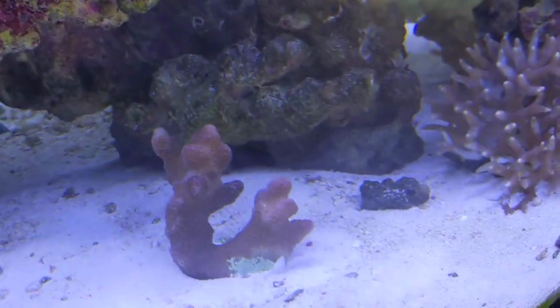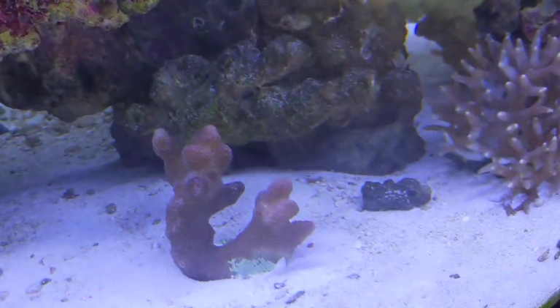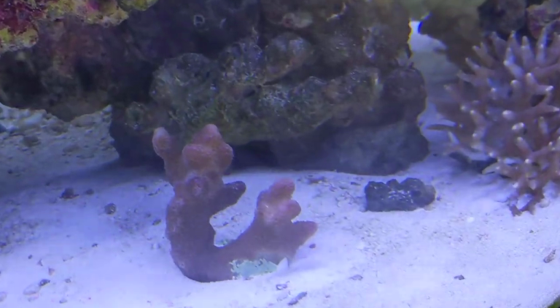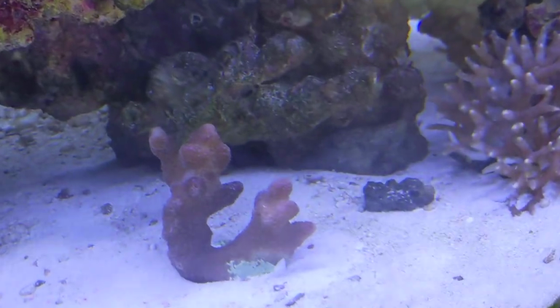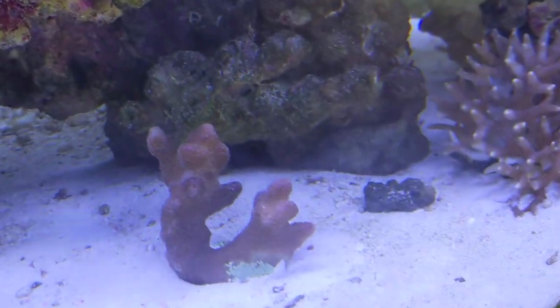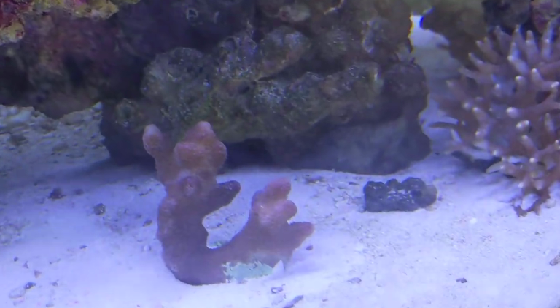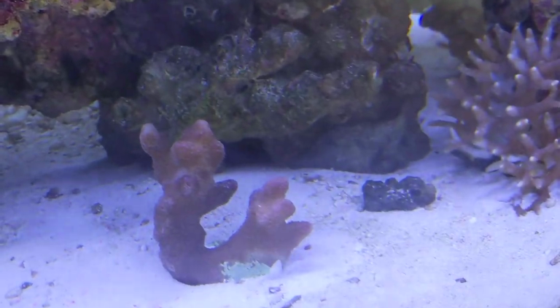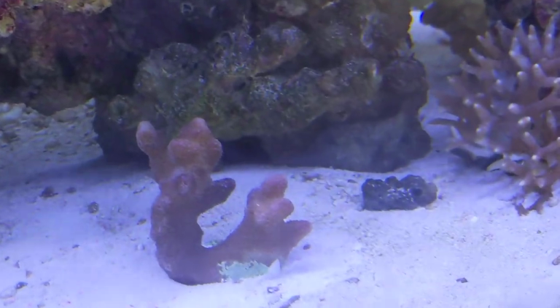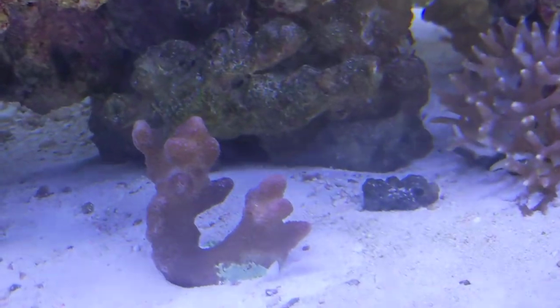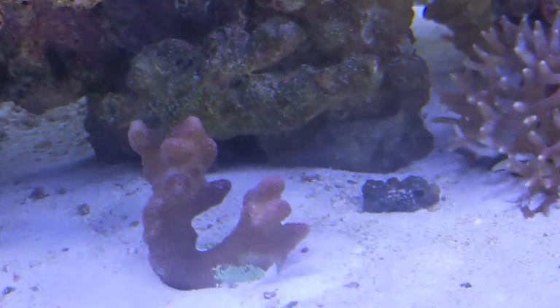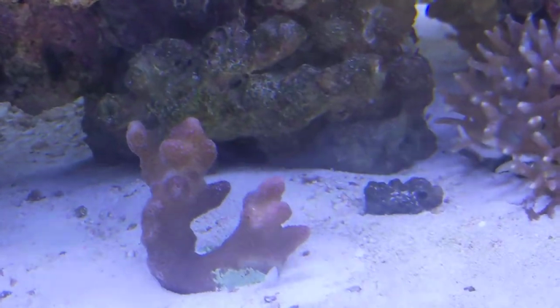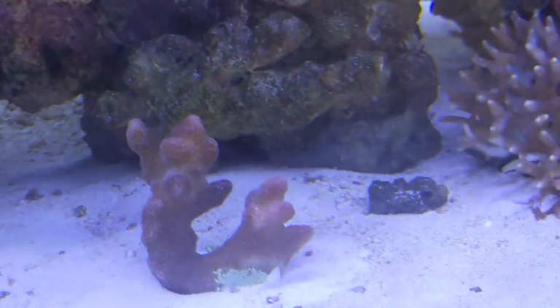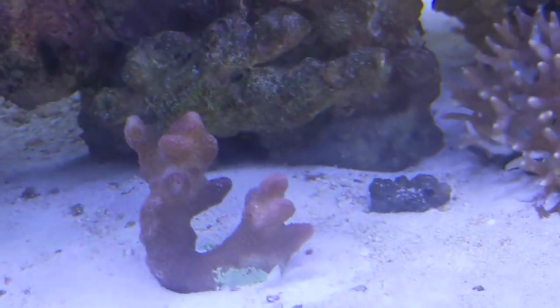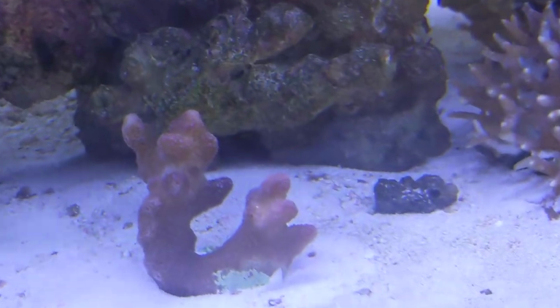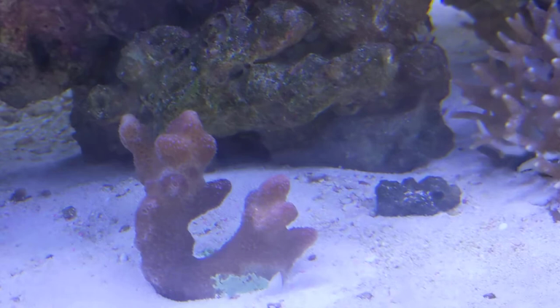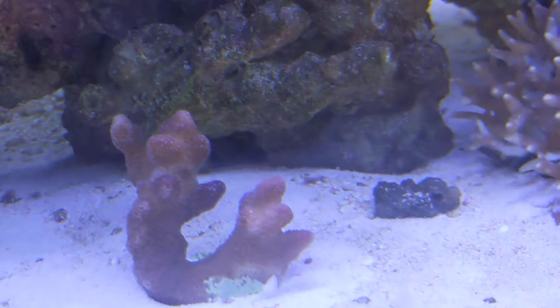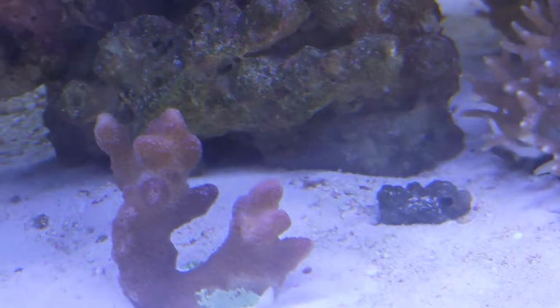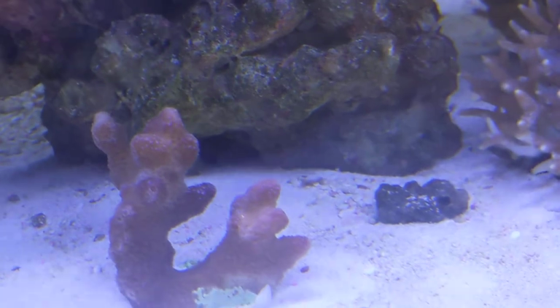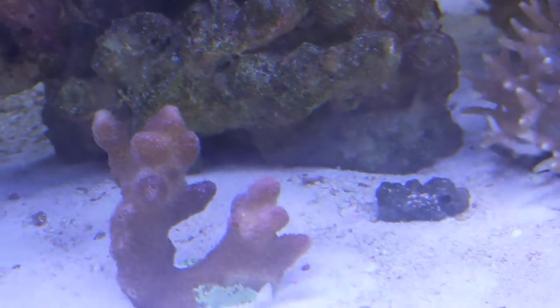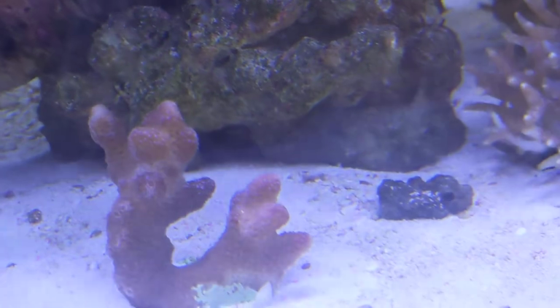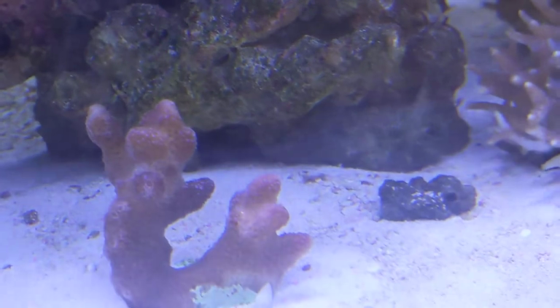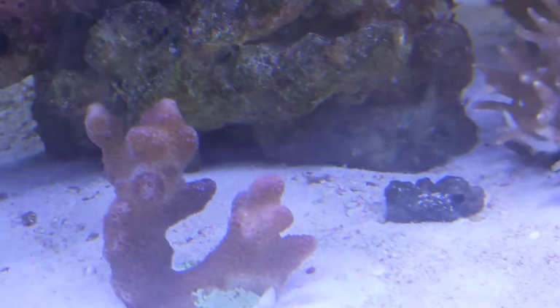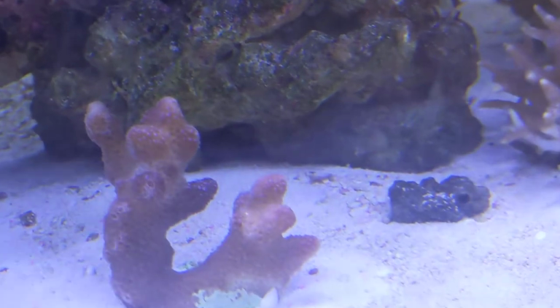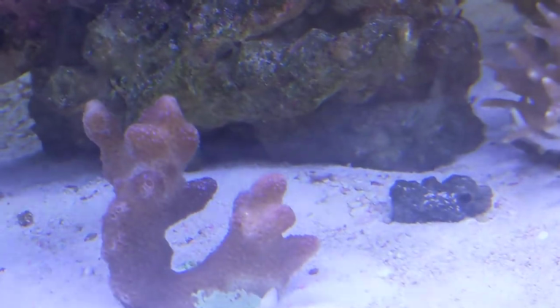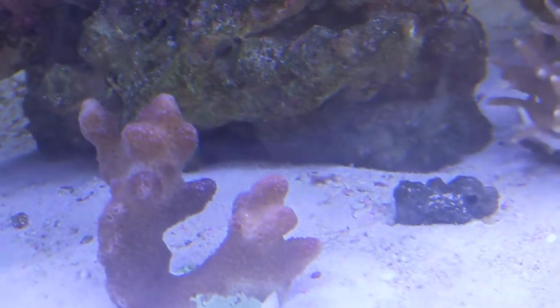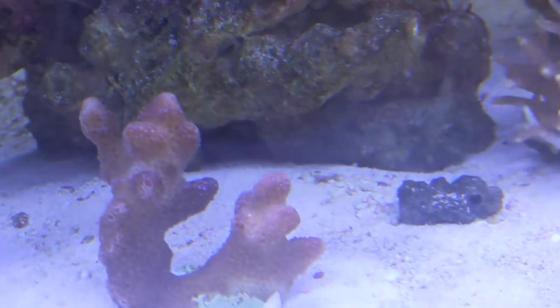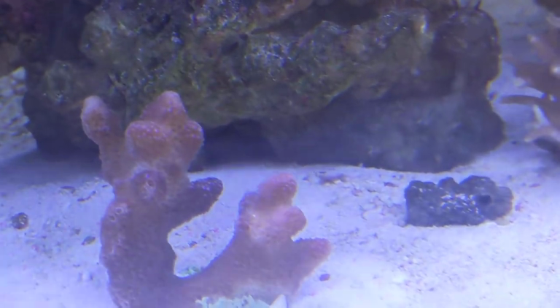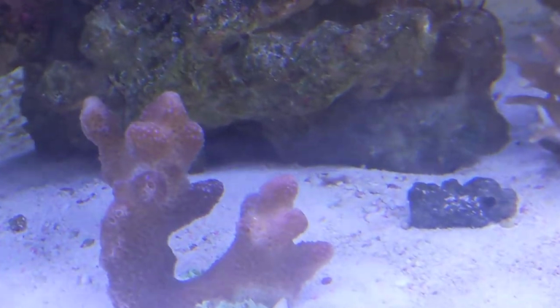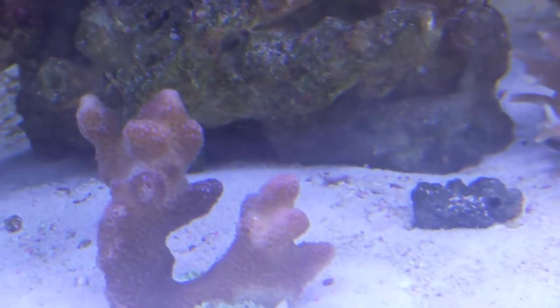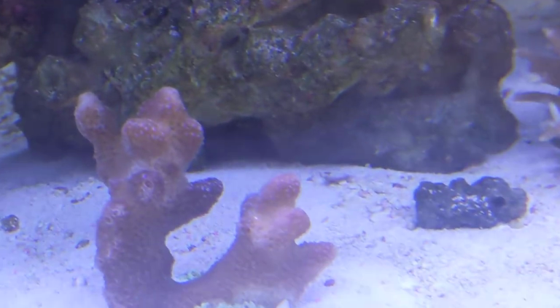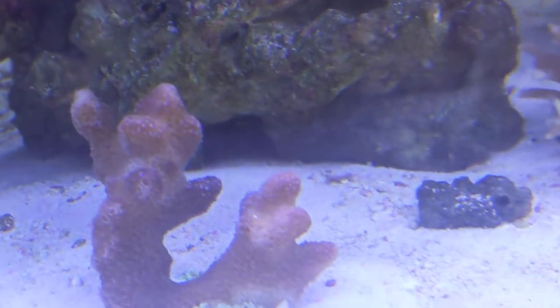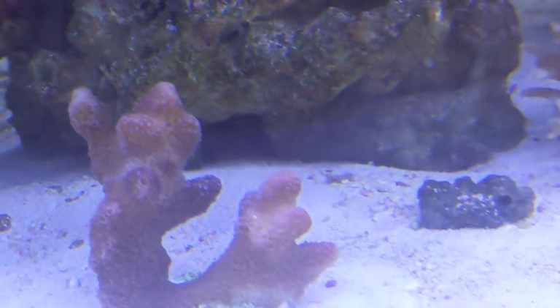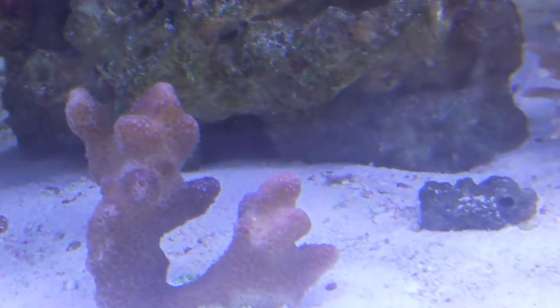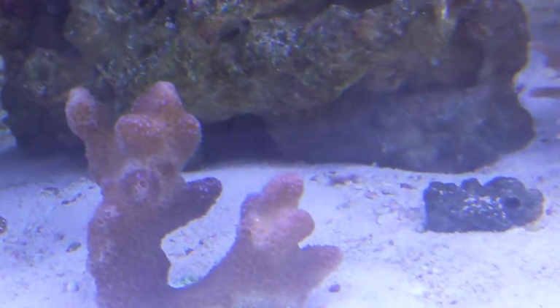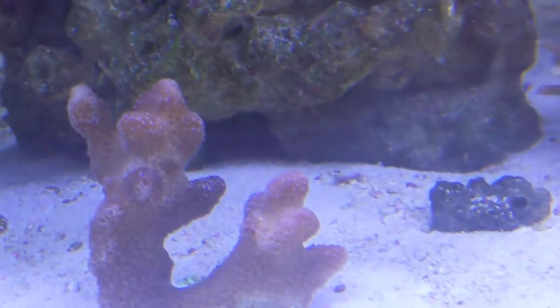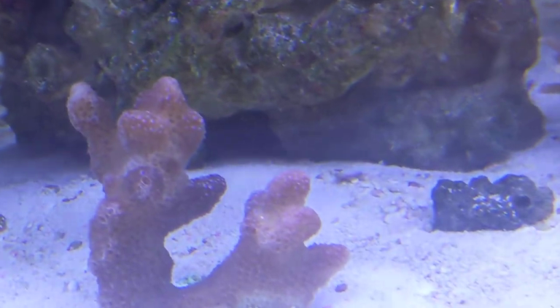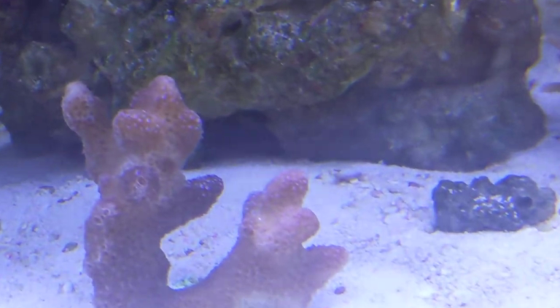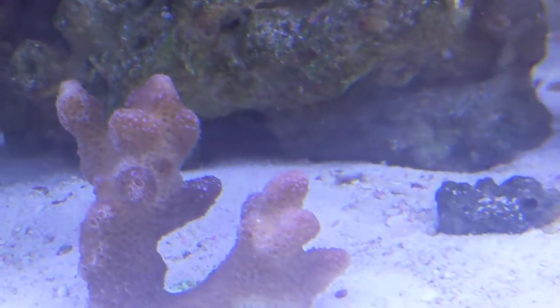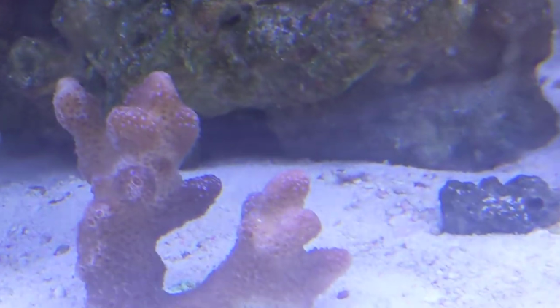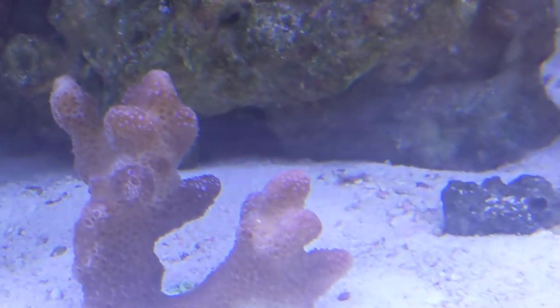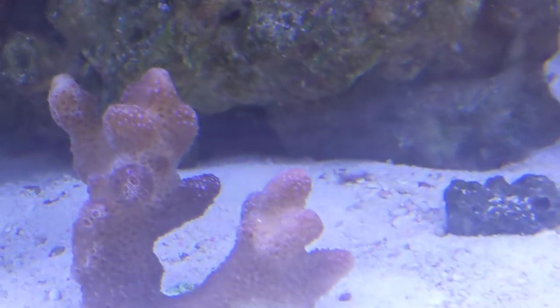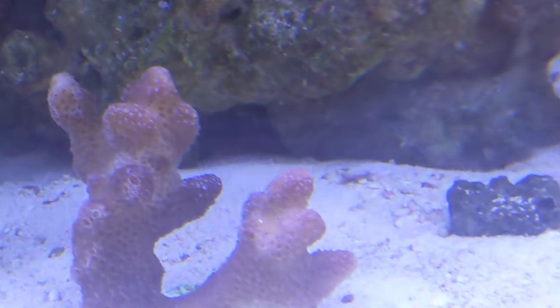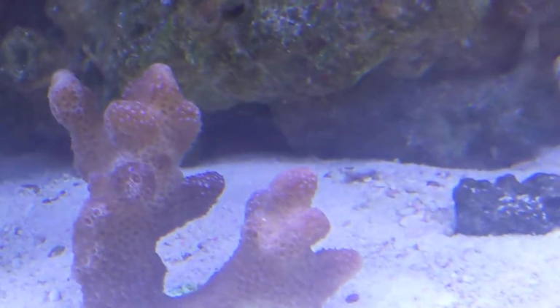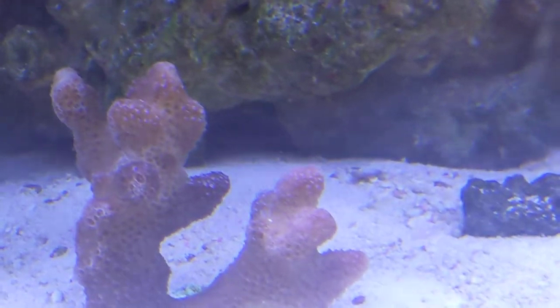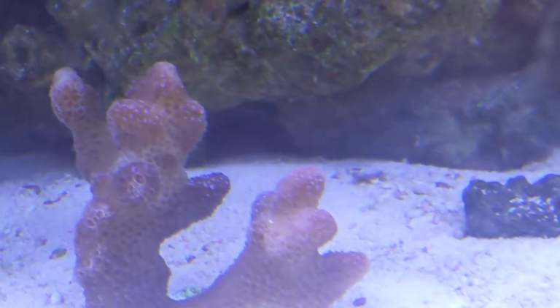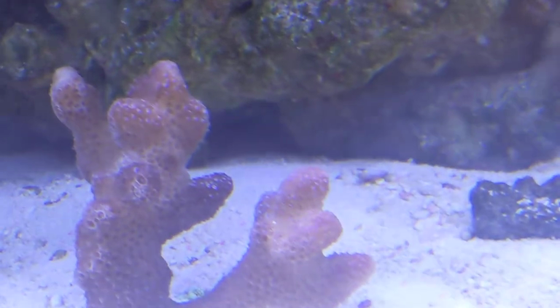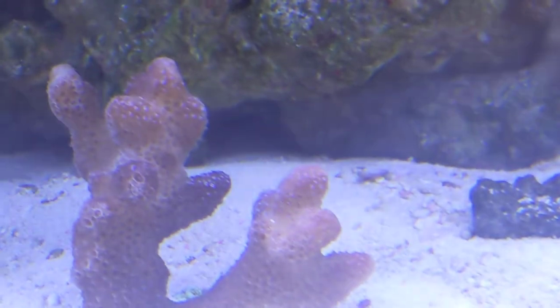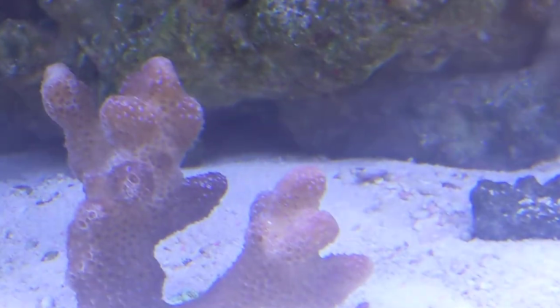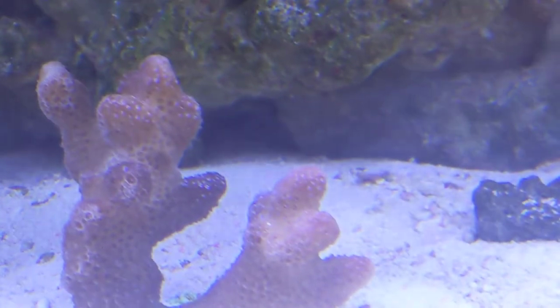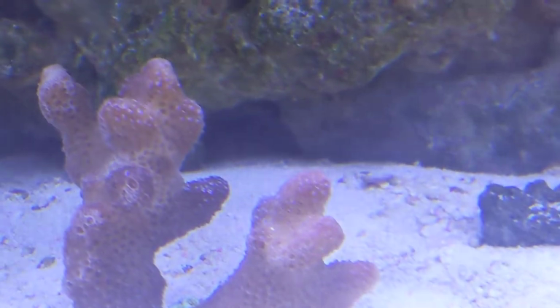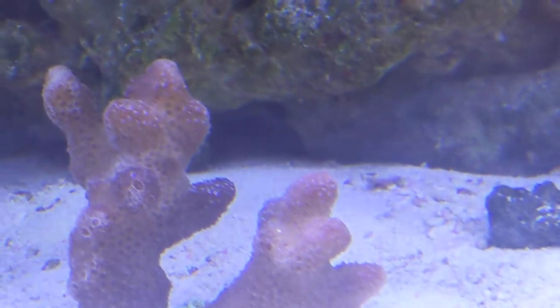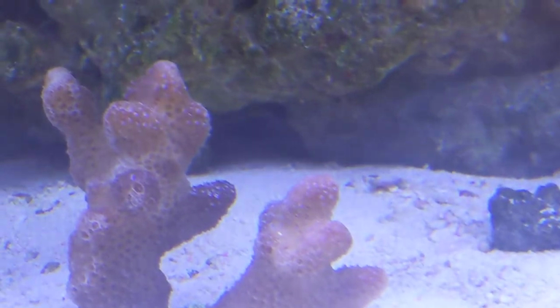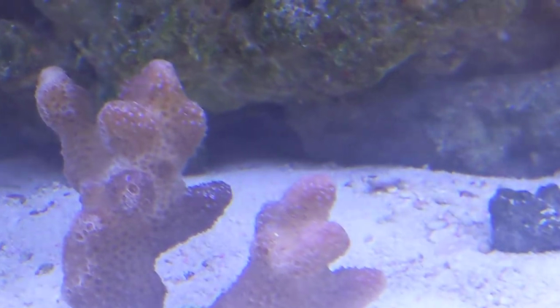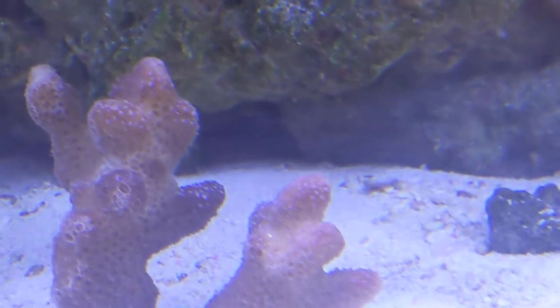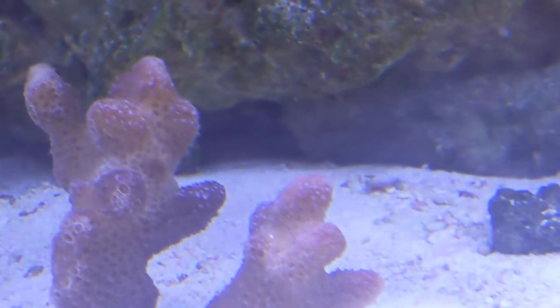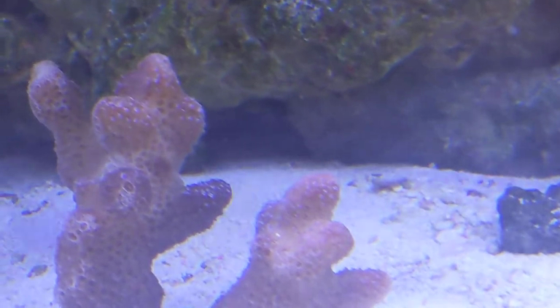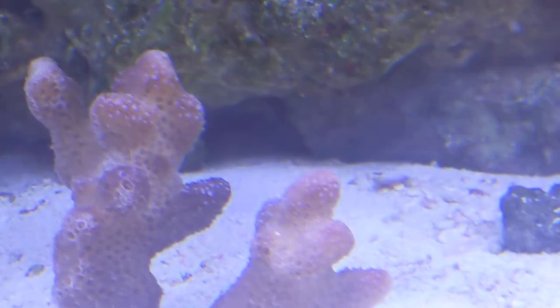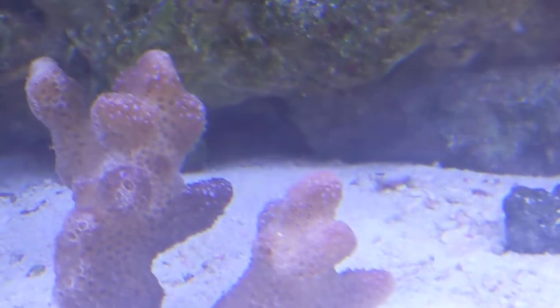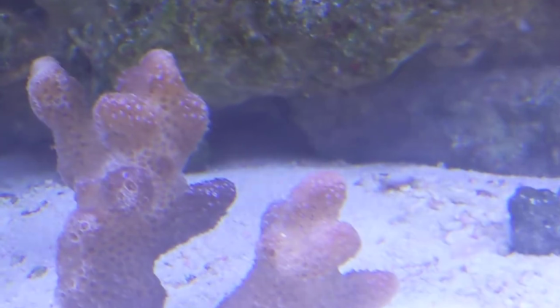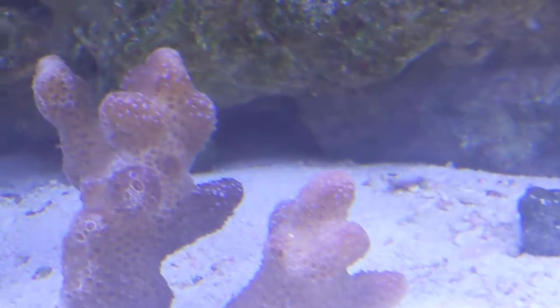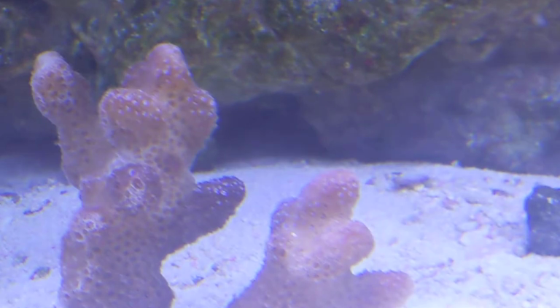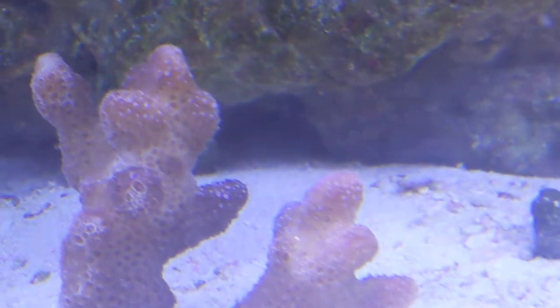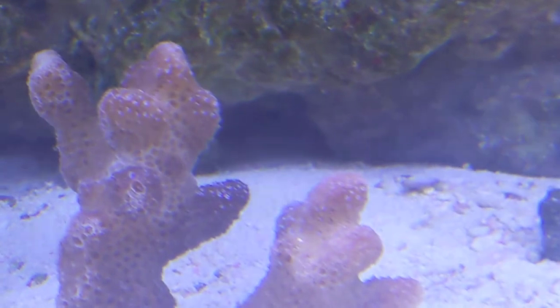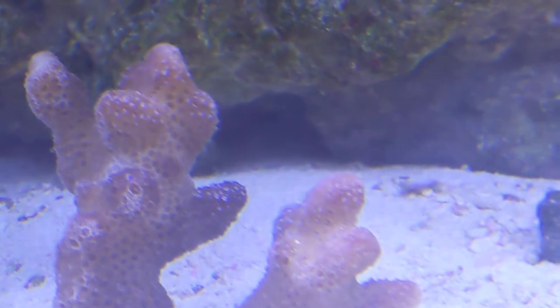This is called a cat's paw coral. You can see there are little blue polyps all over it. Looks kind of neat.